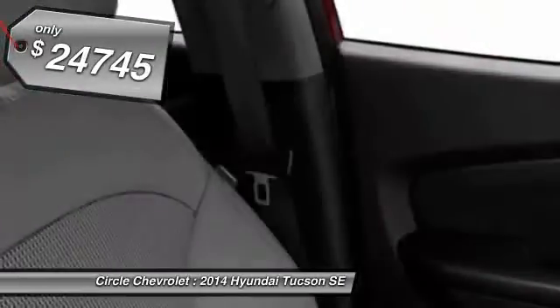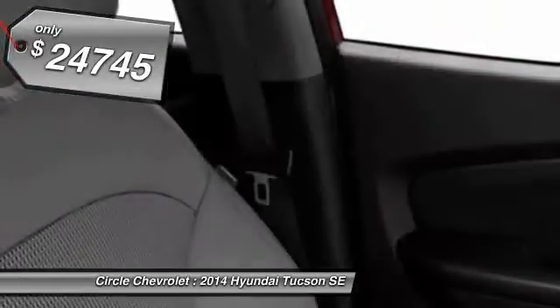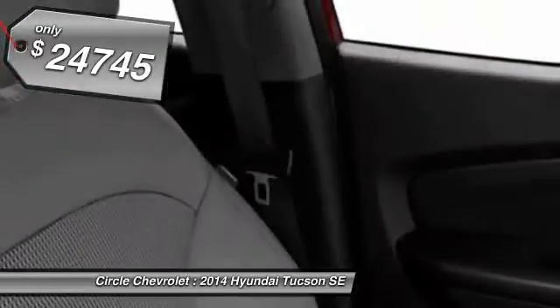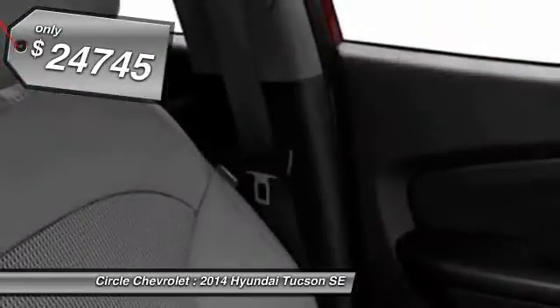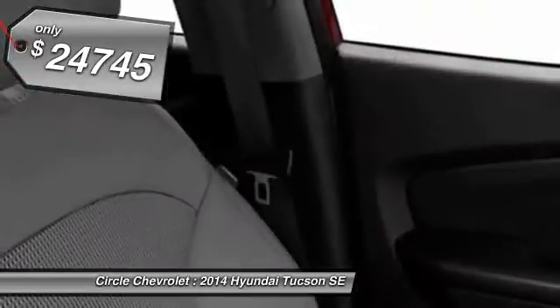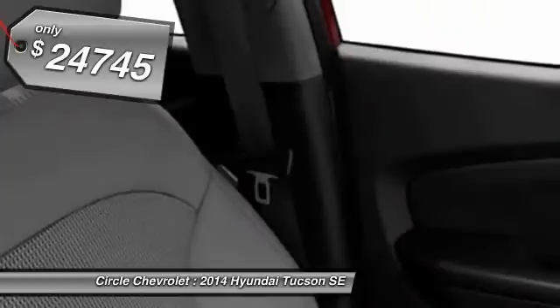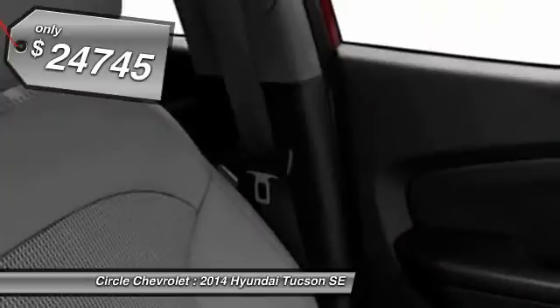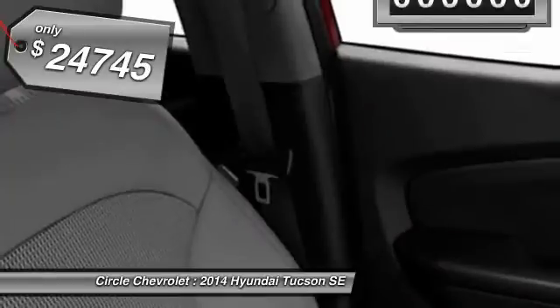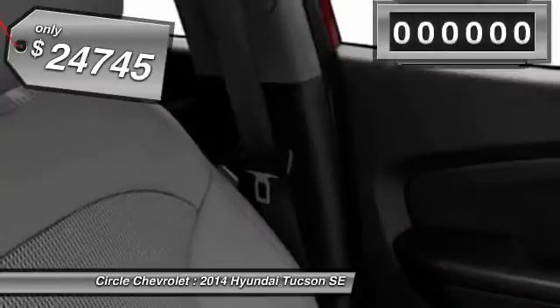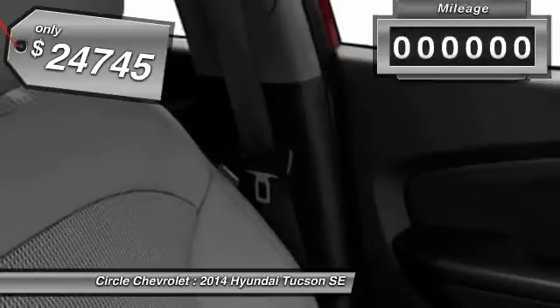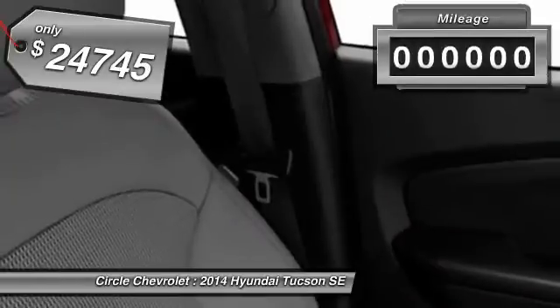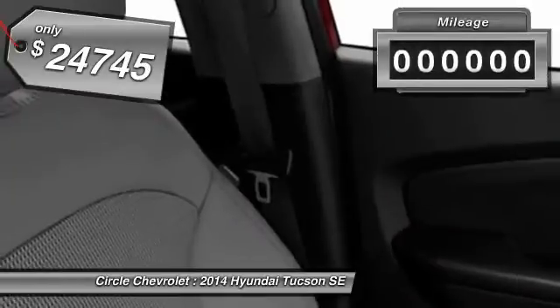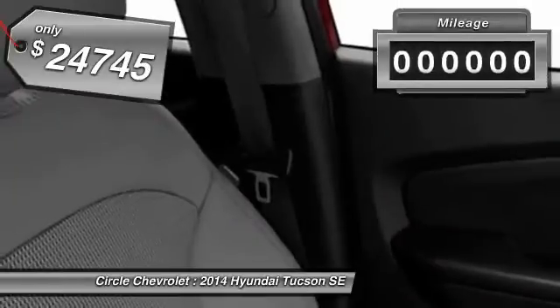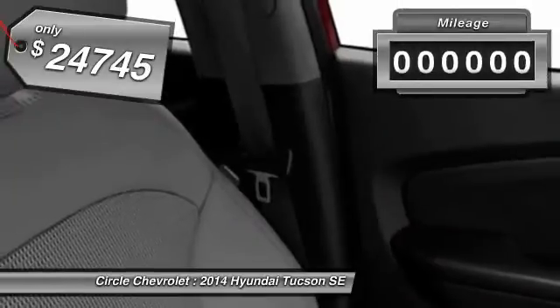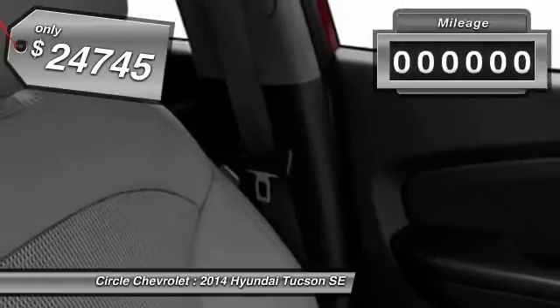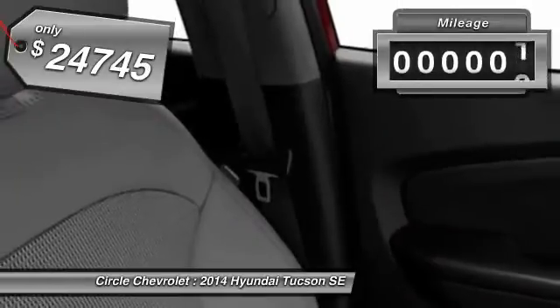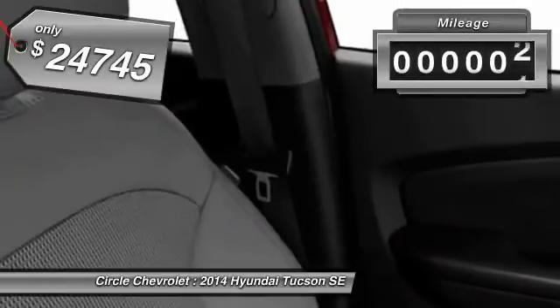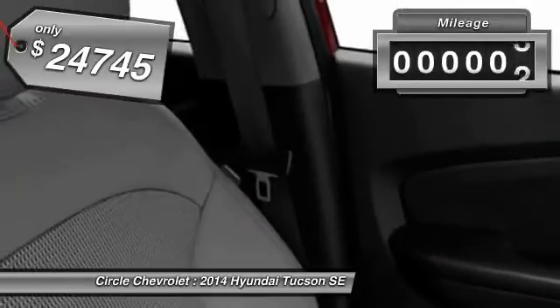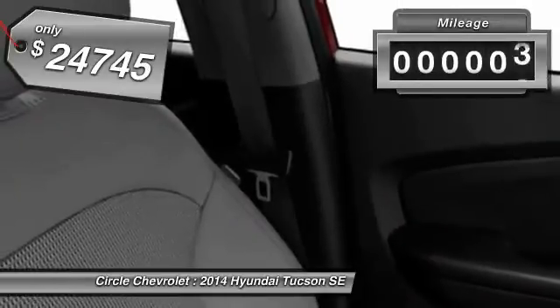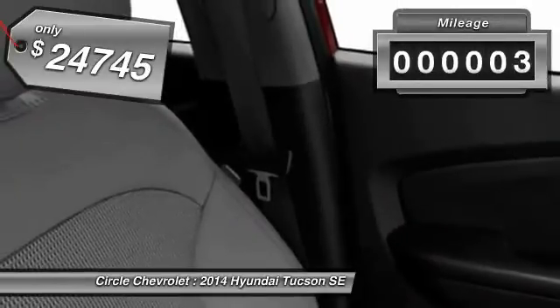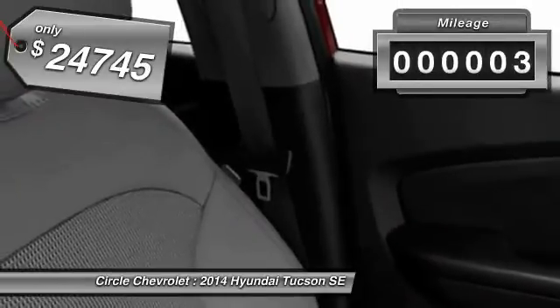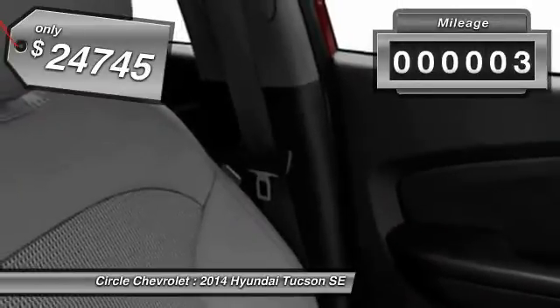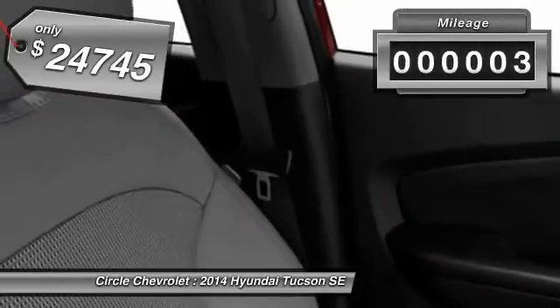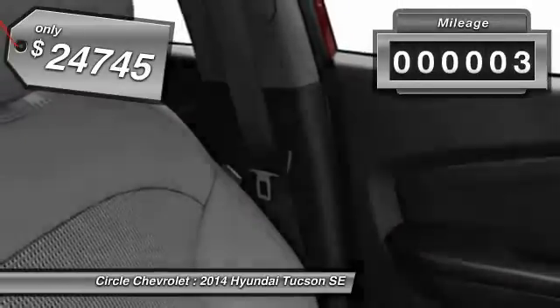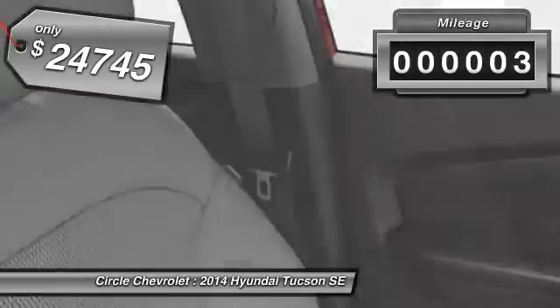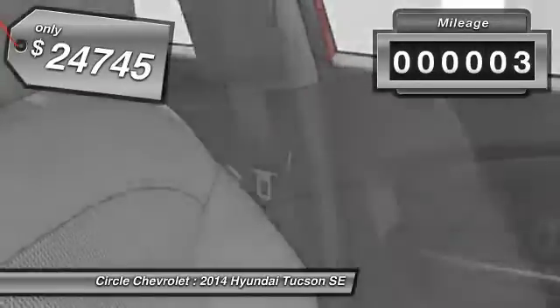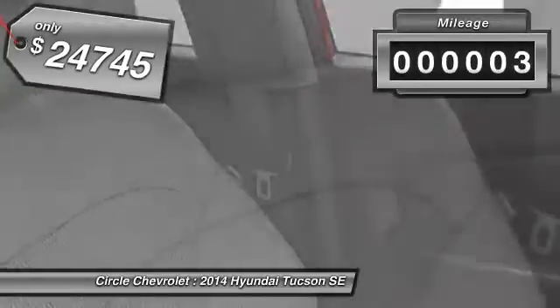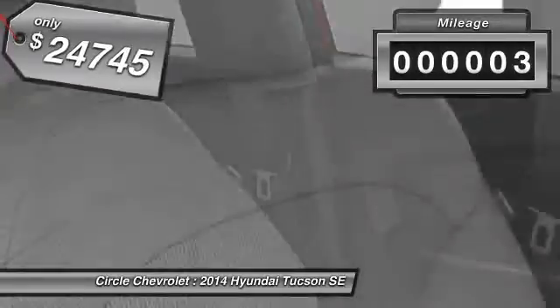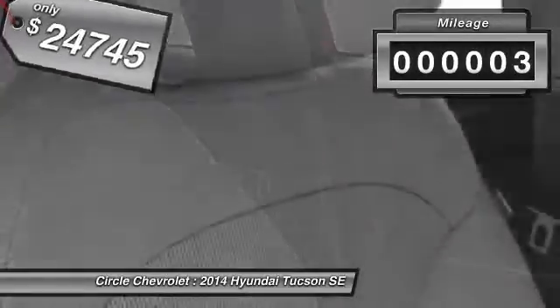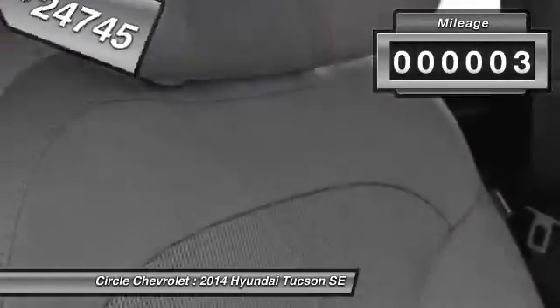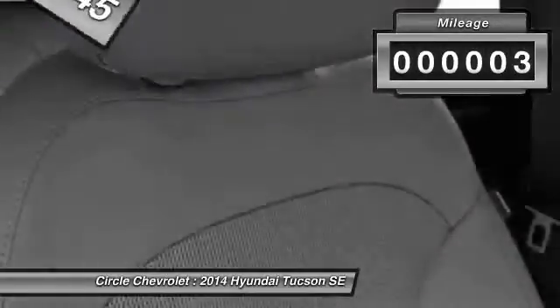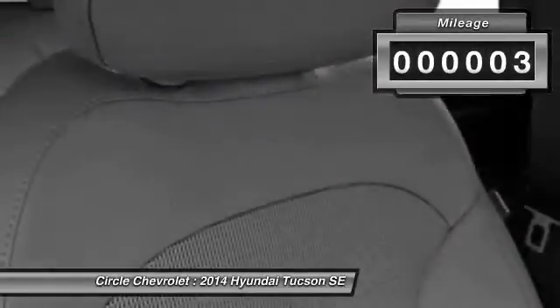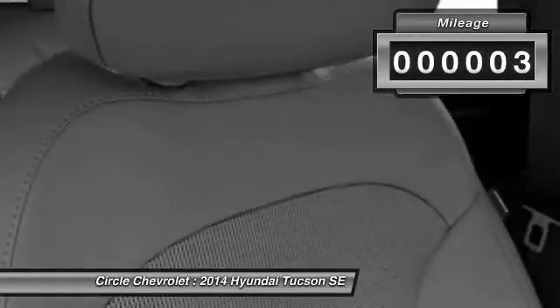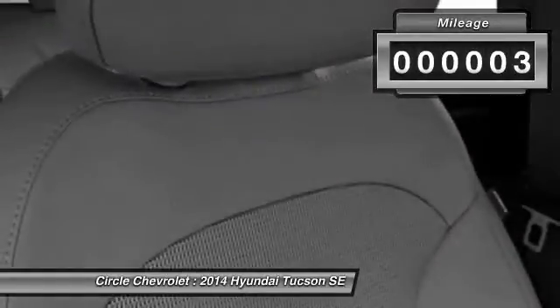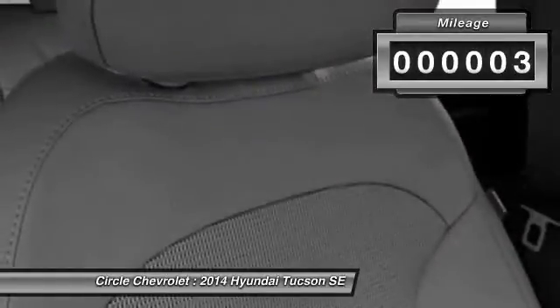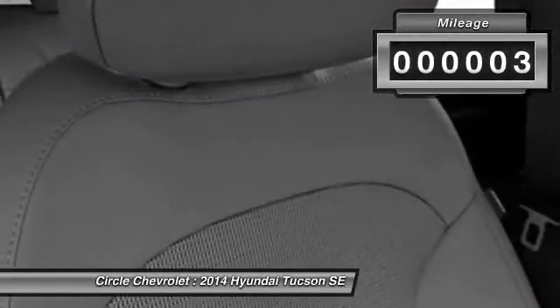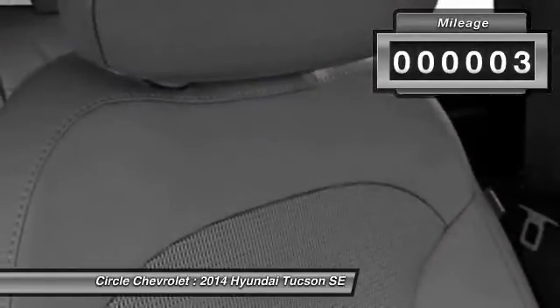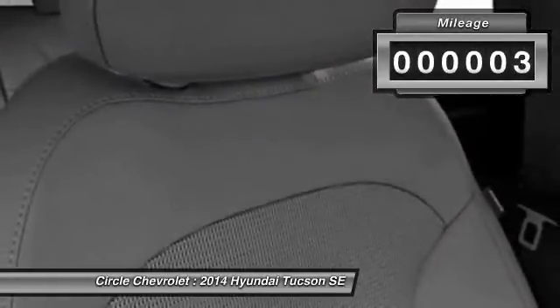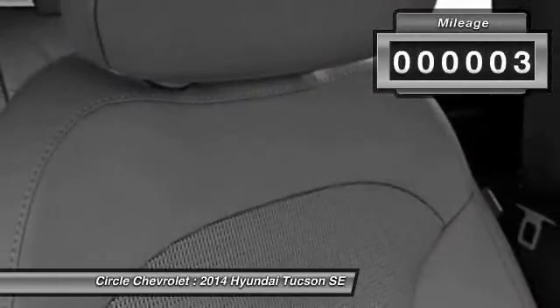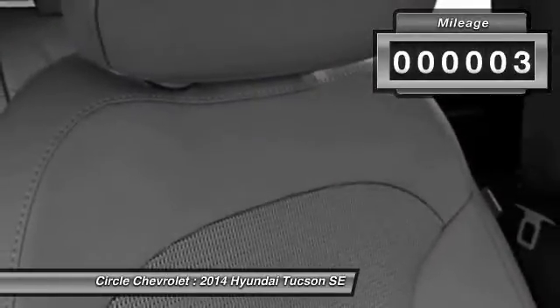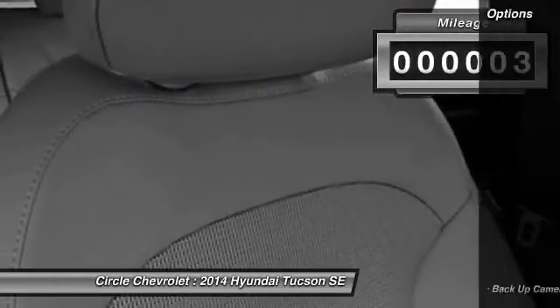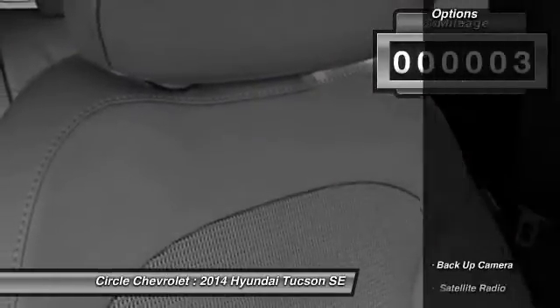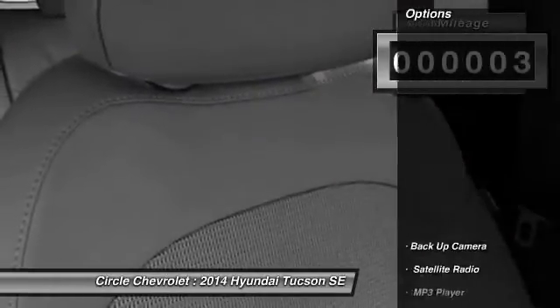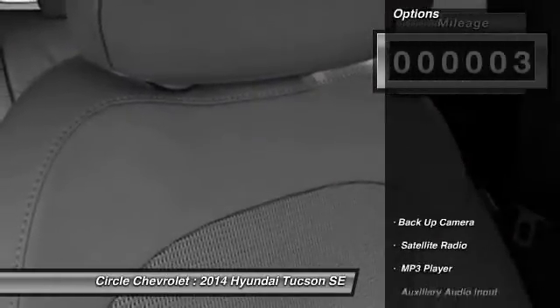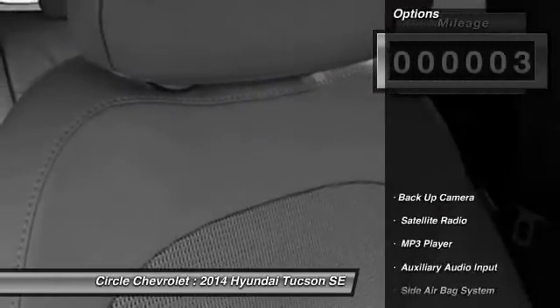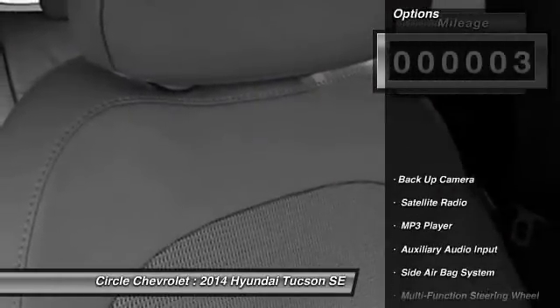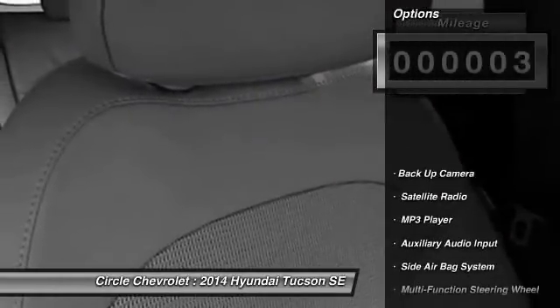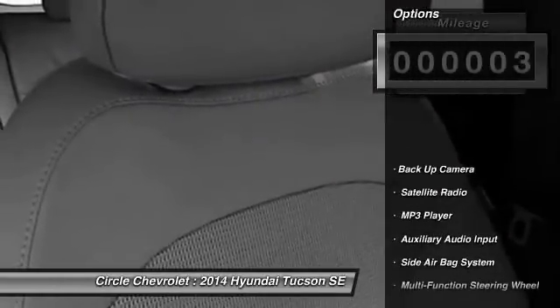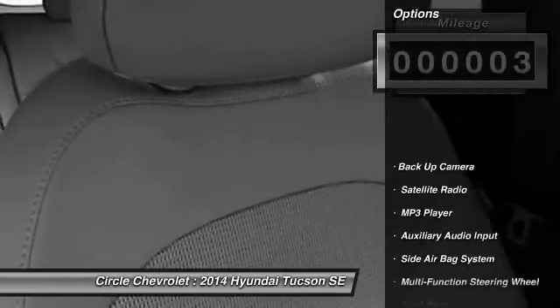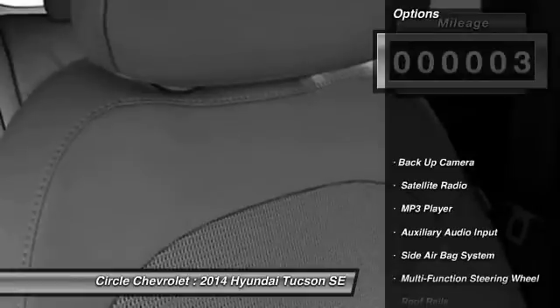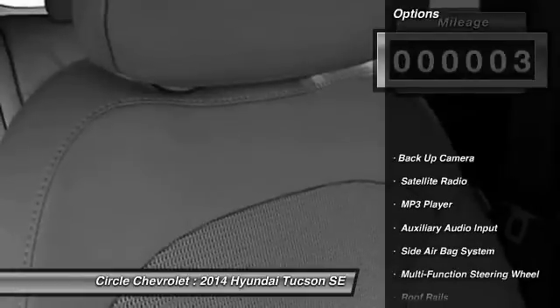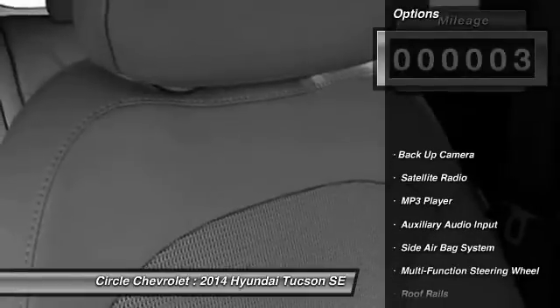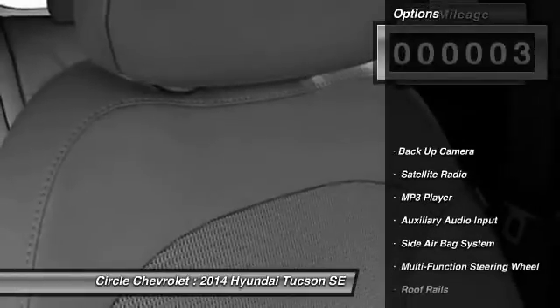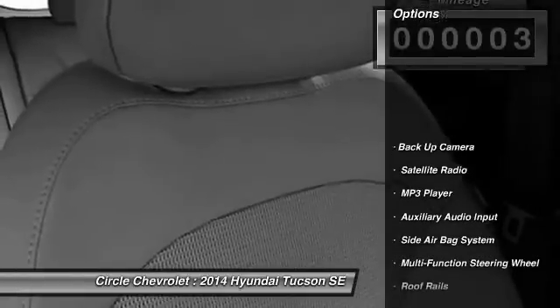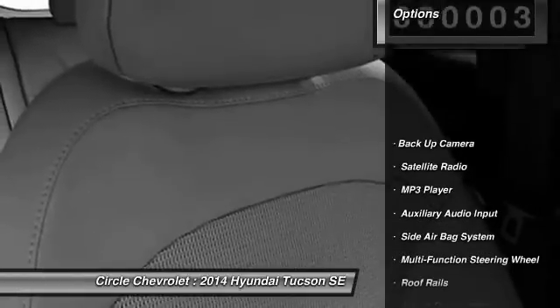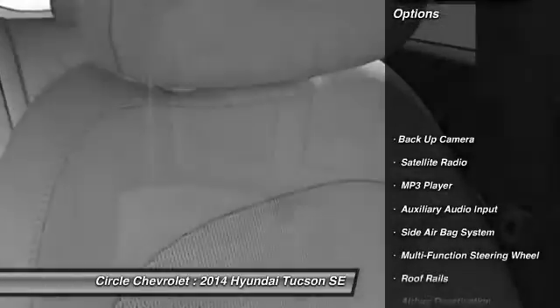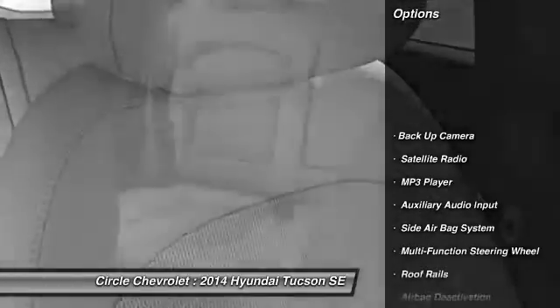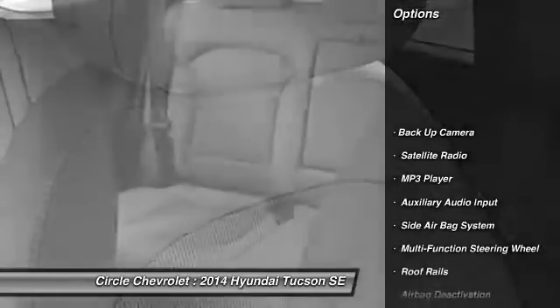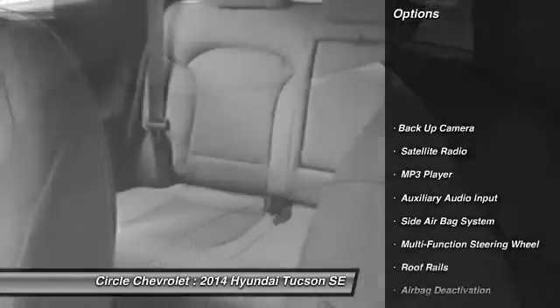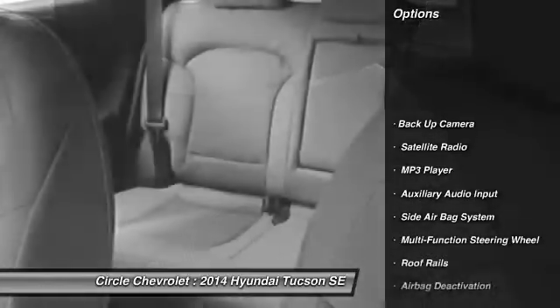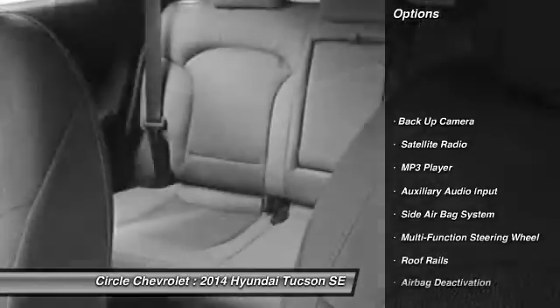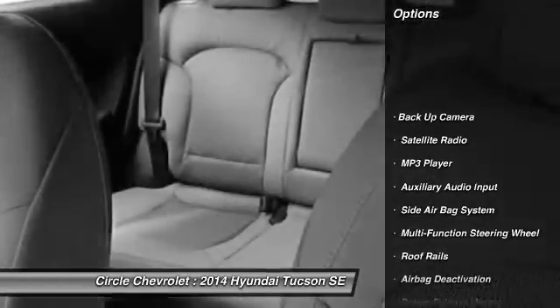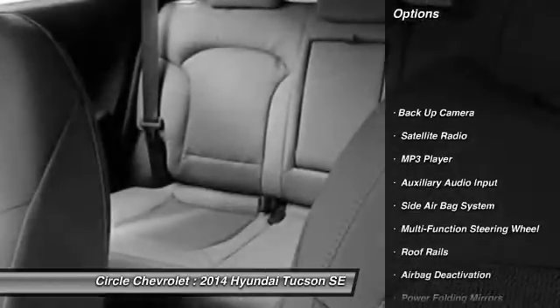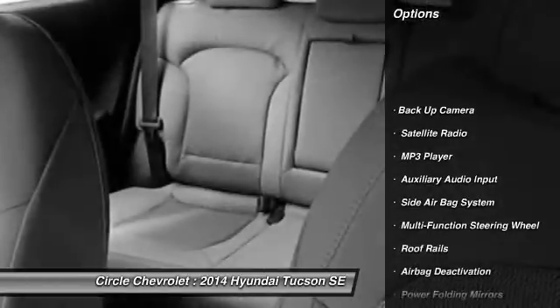This vehicle has less than 100 miles. Here are some of this vehicle's great options: power driver's seat,